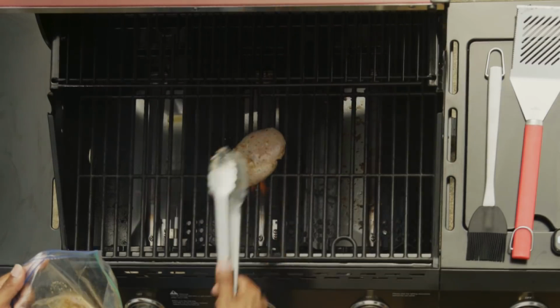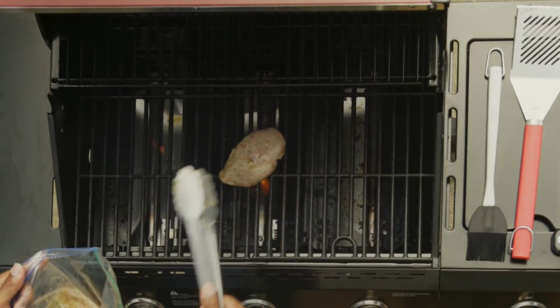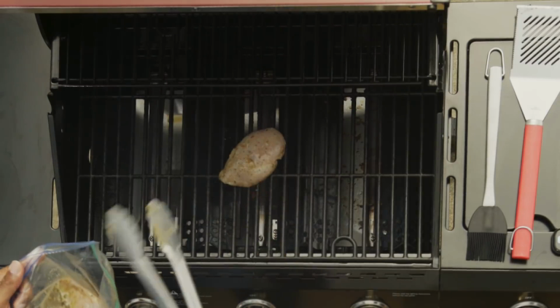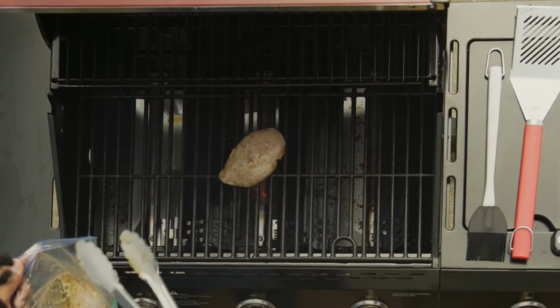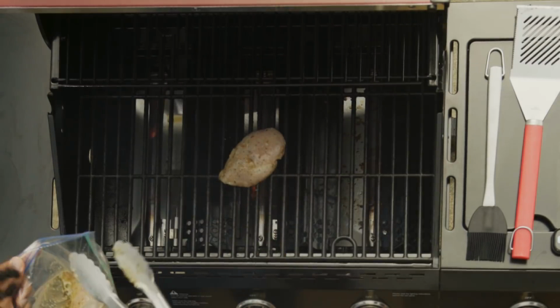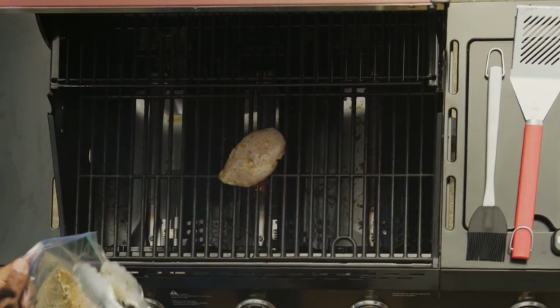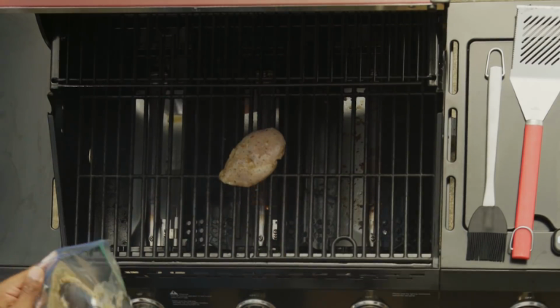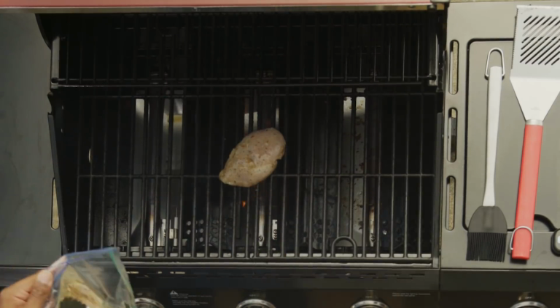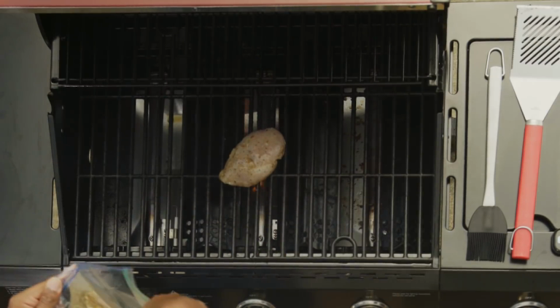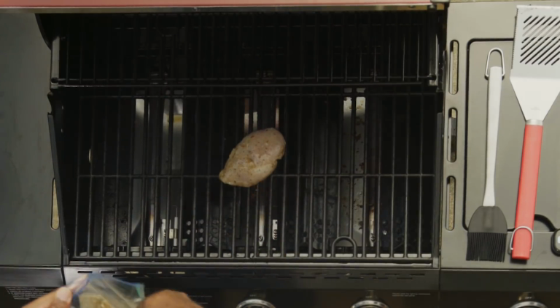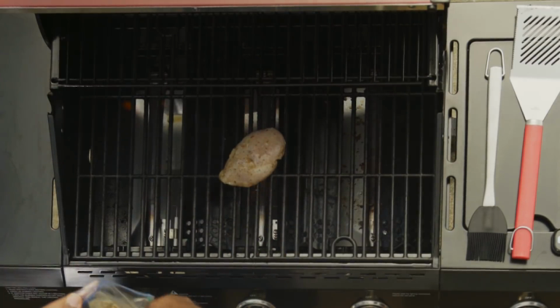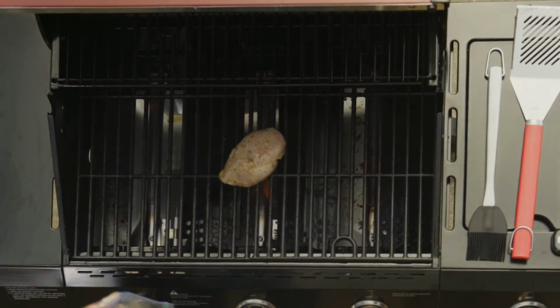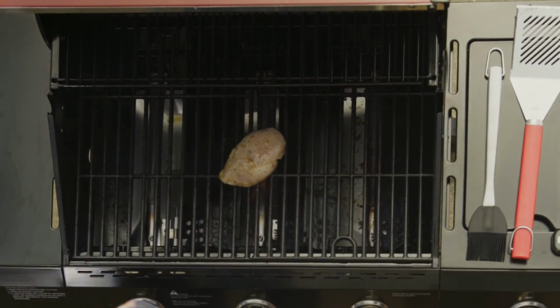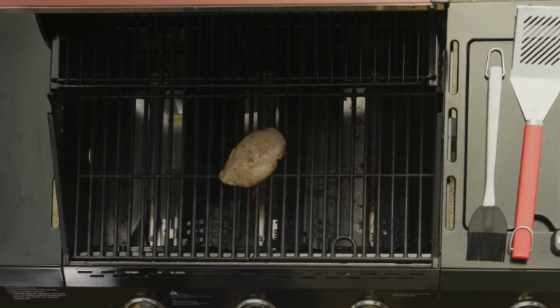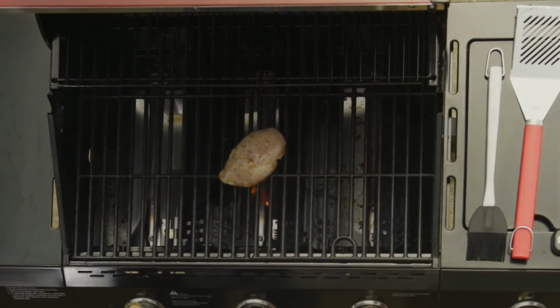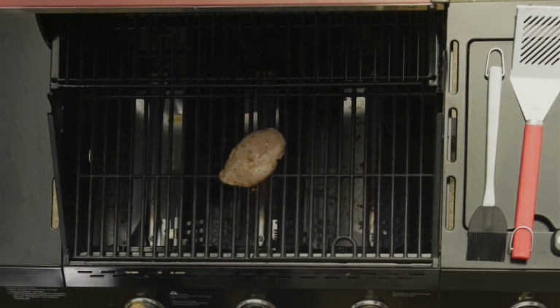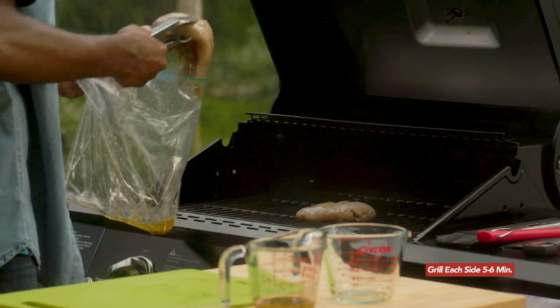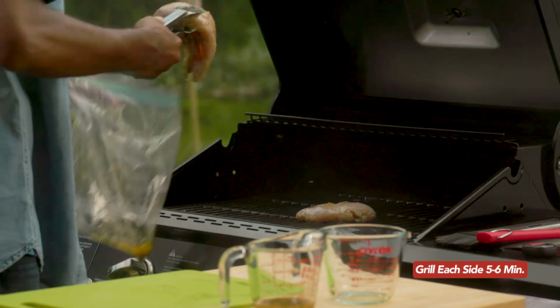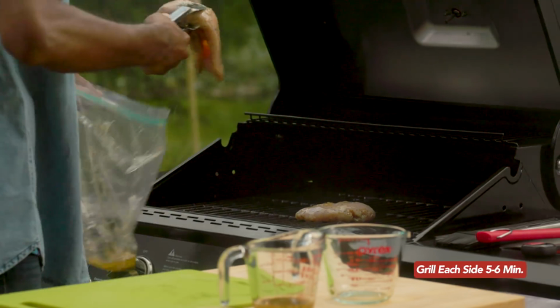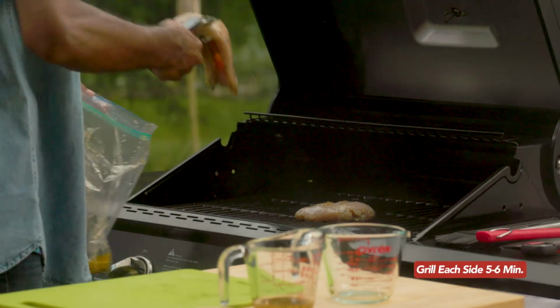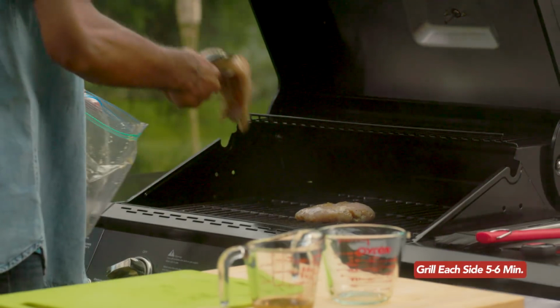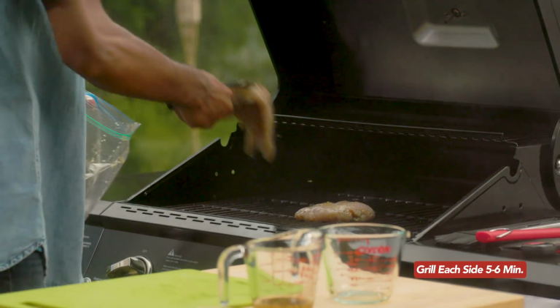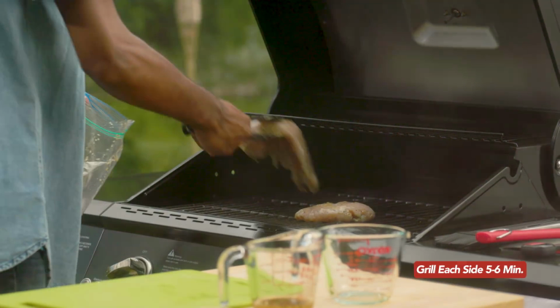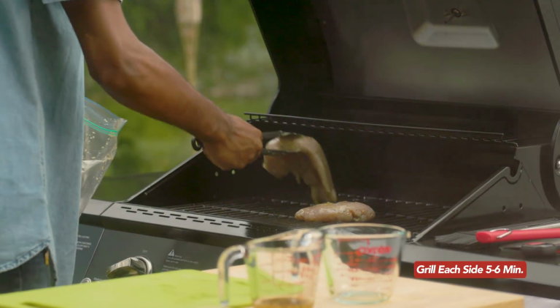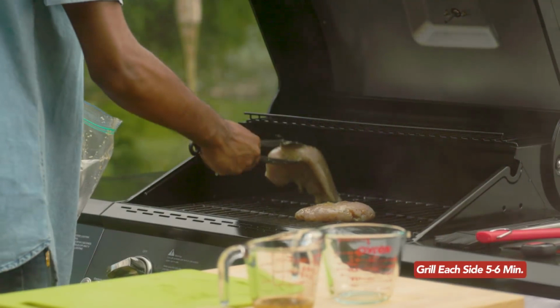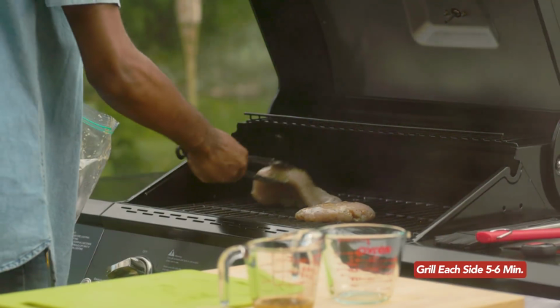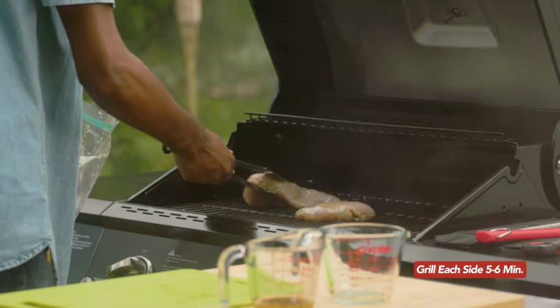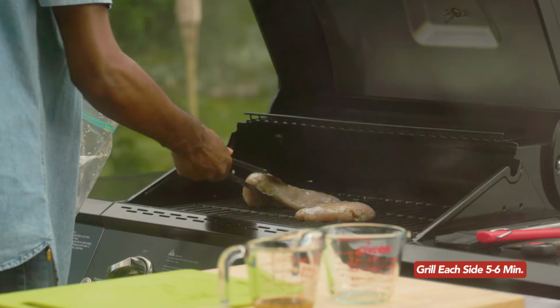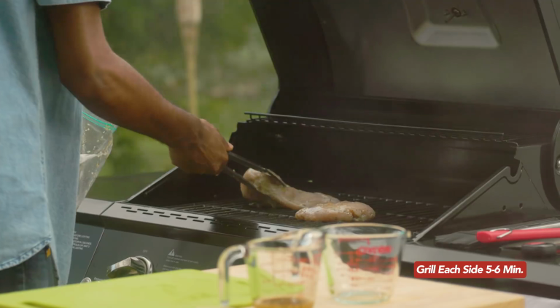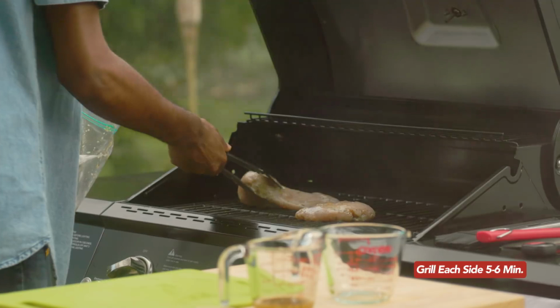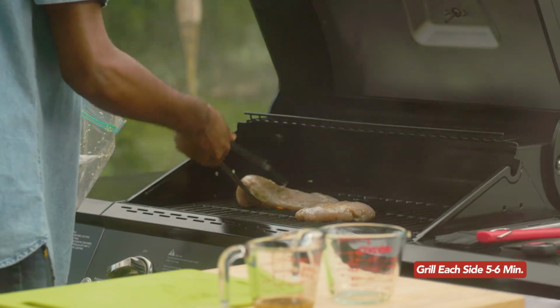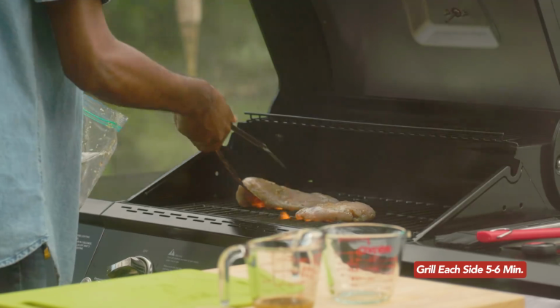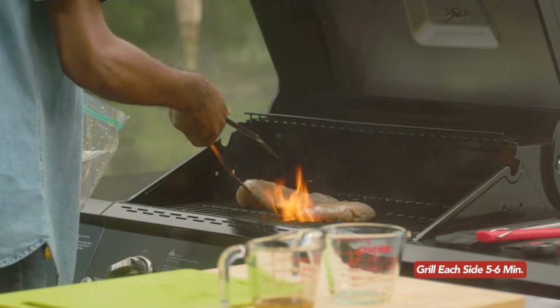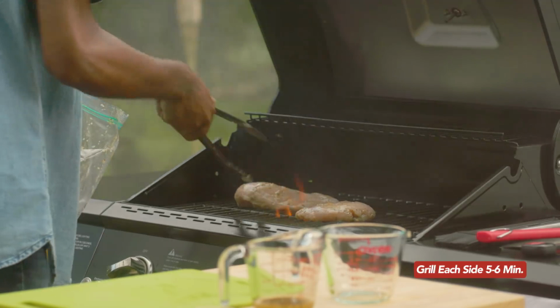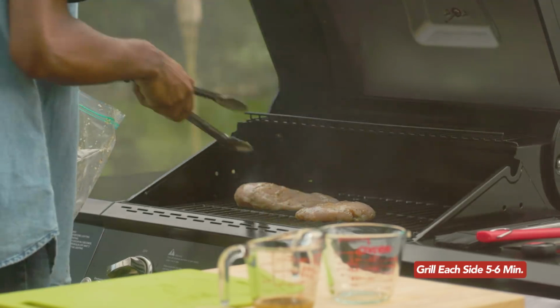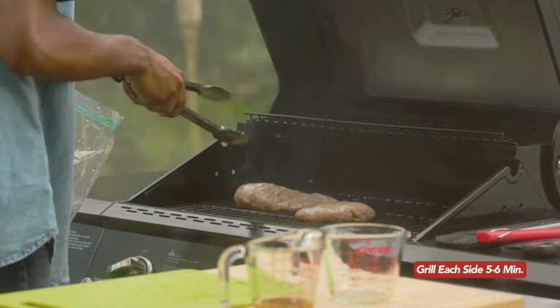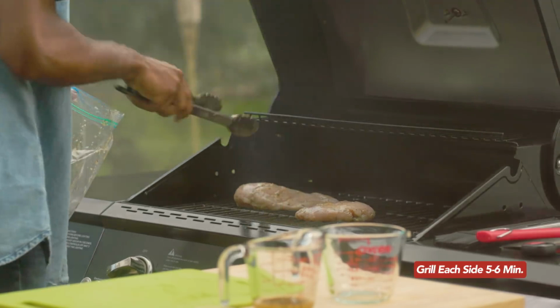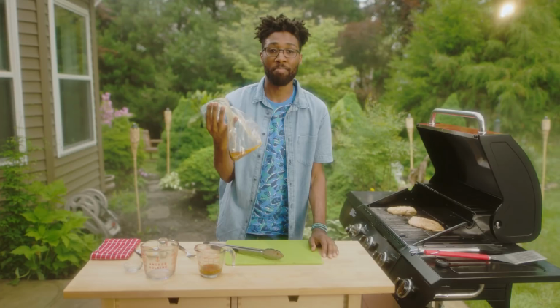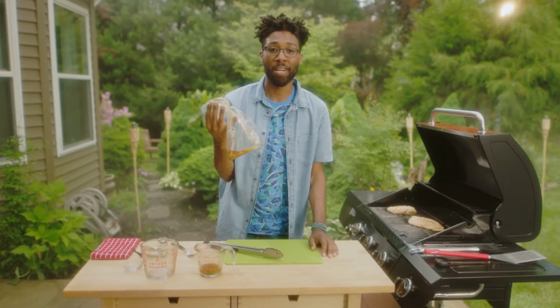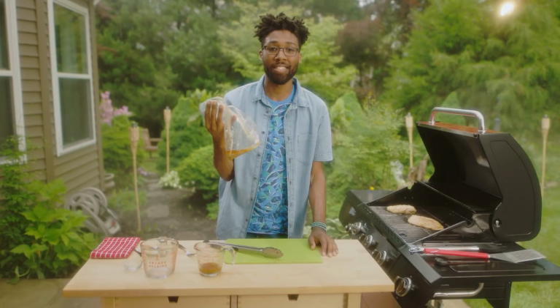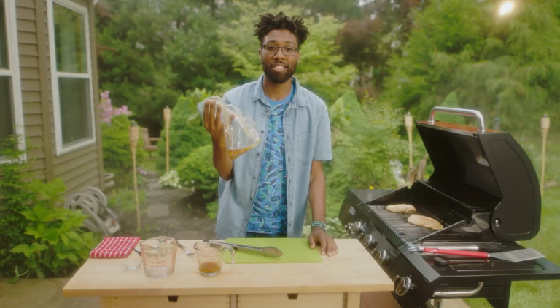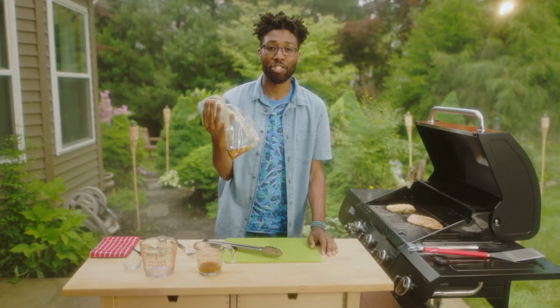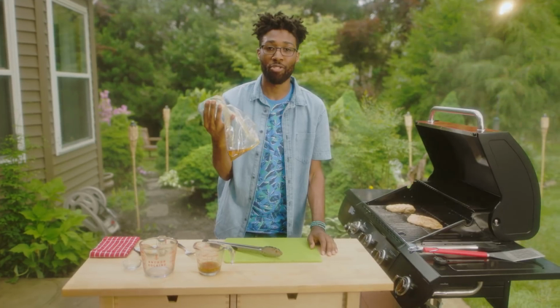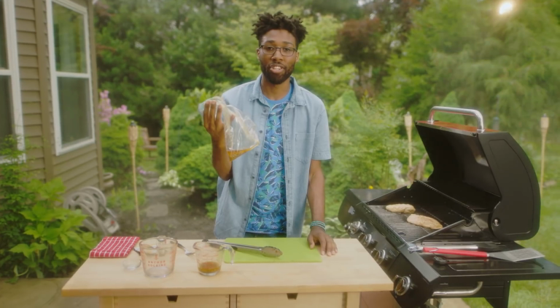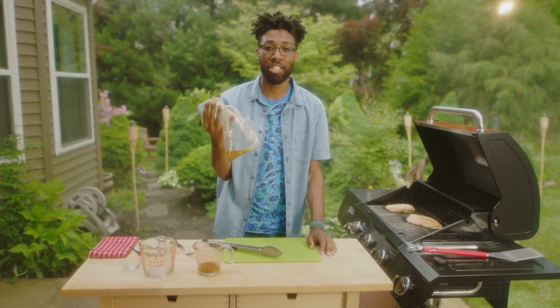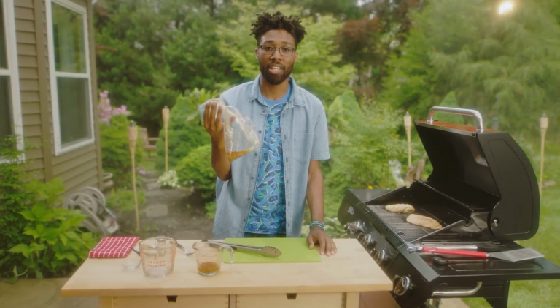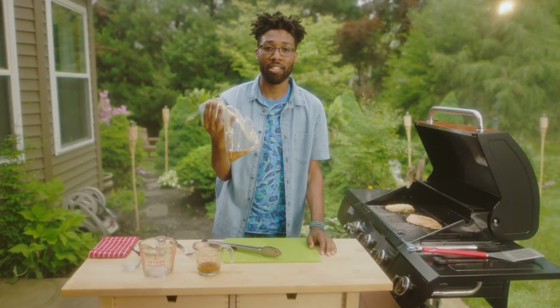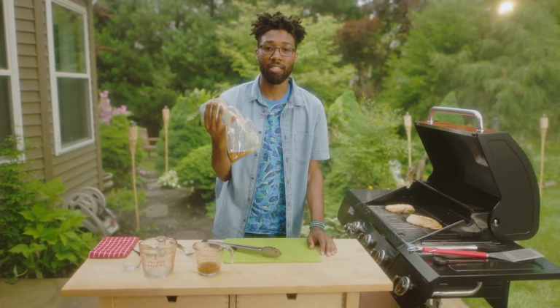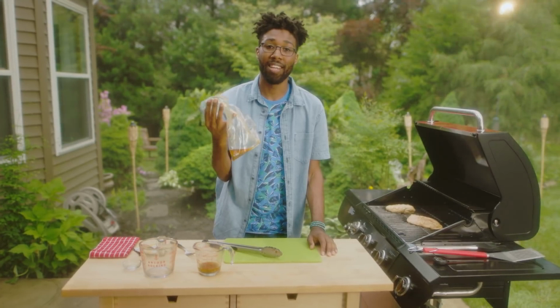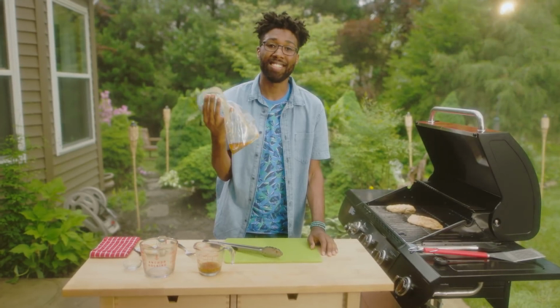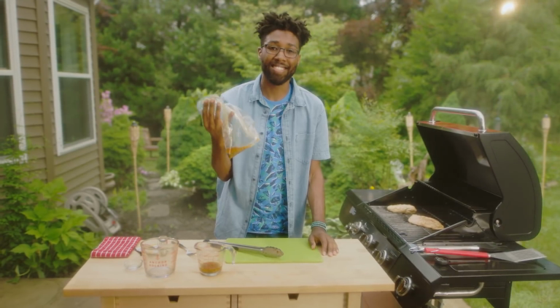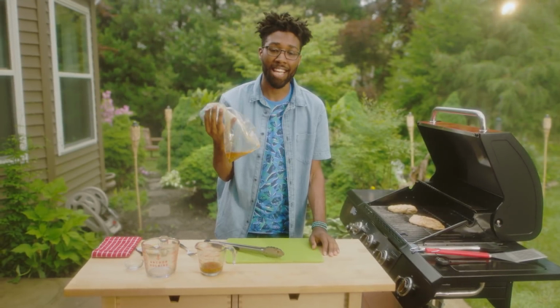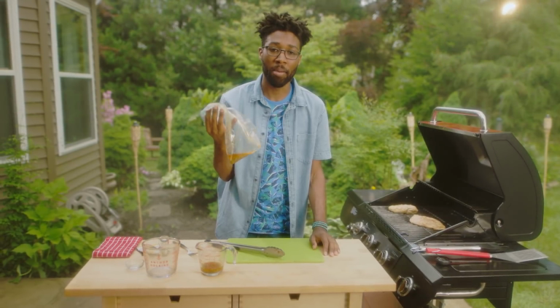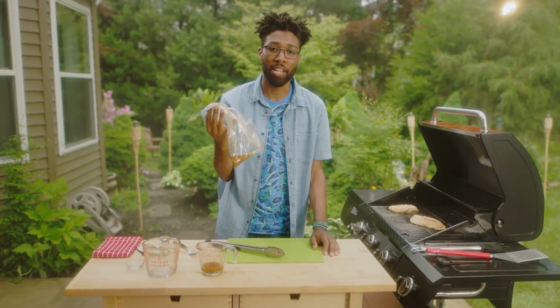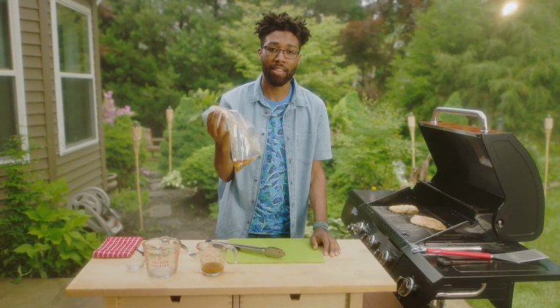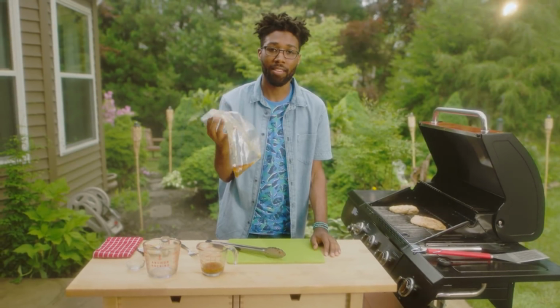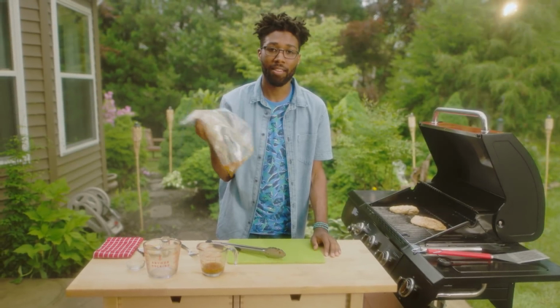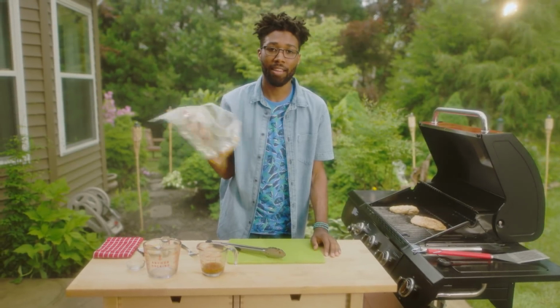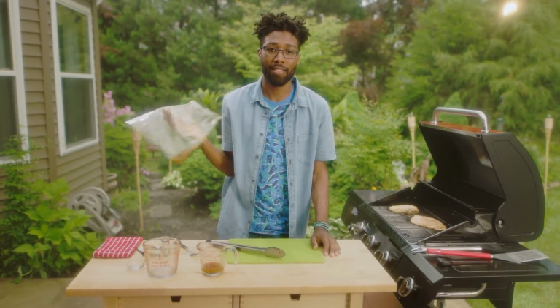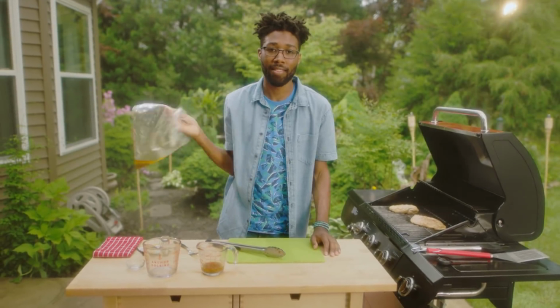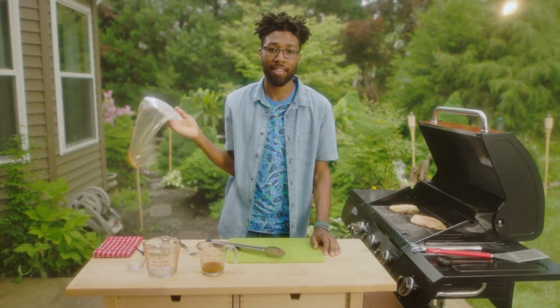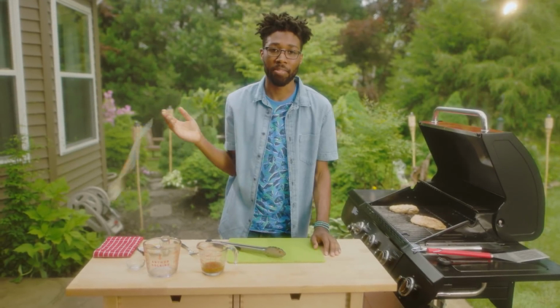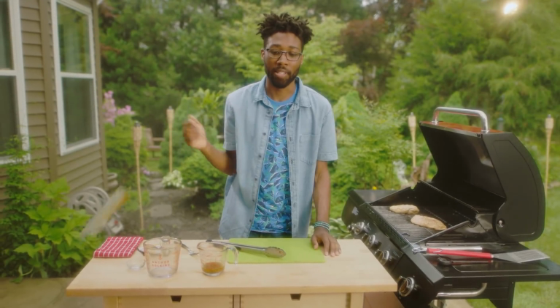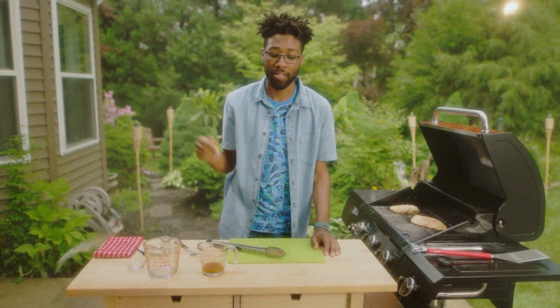We're cooking them all the way through — that means five or six minutes on each side. Obviously this bag's touched raw chicken, it's contaminated. It's dead to me.